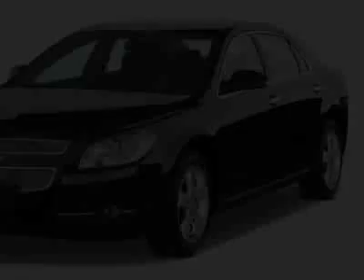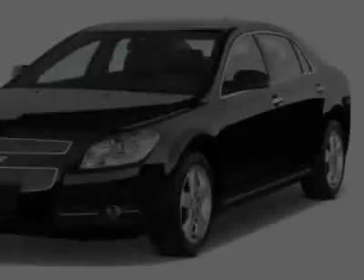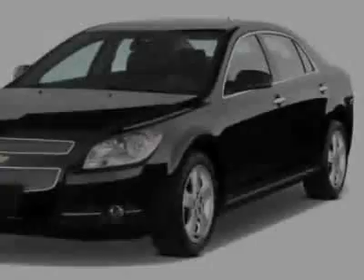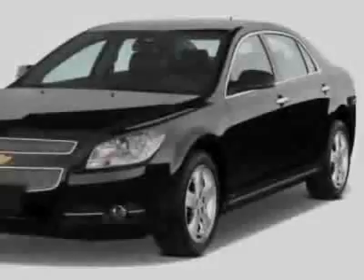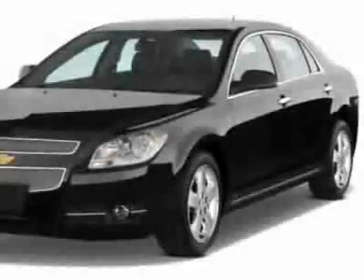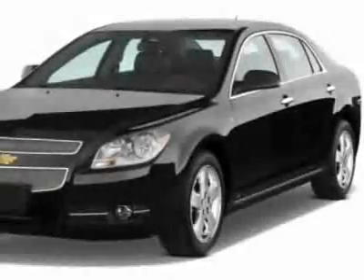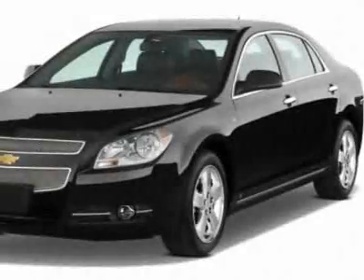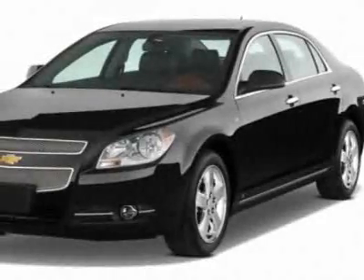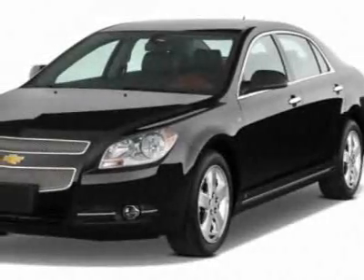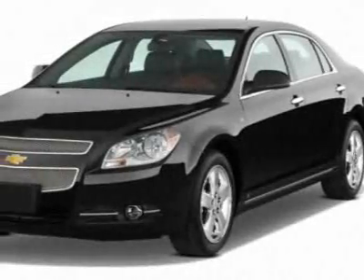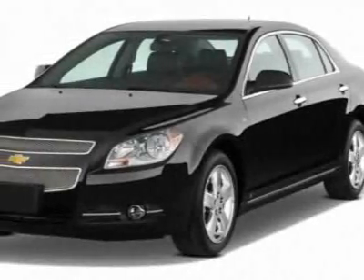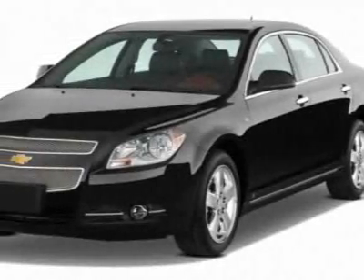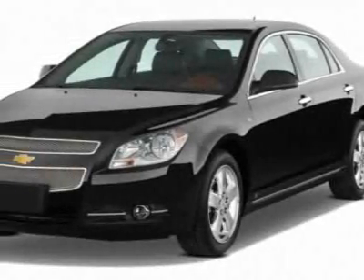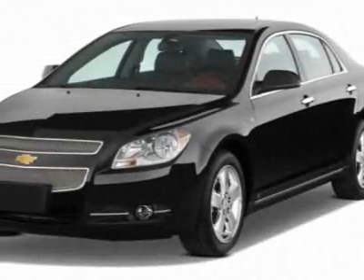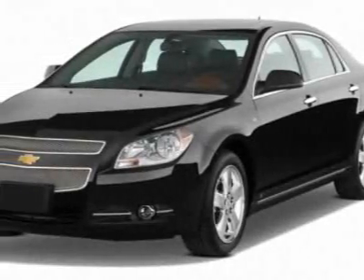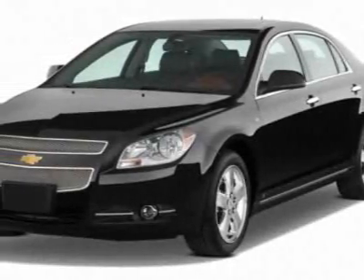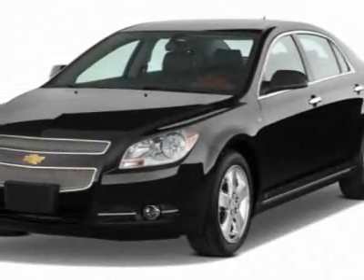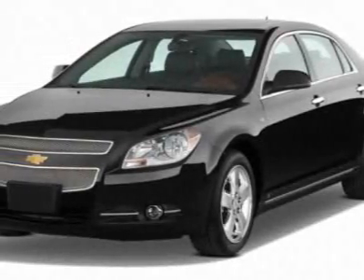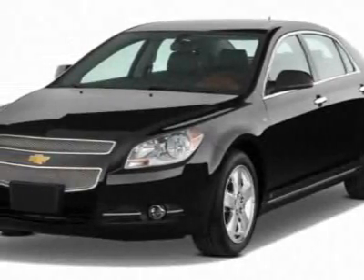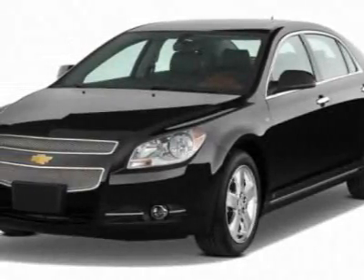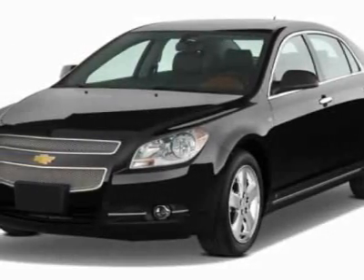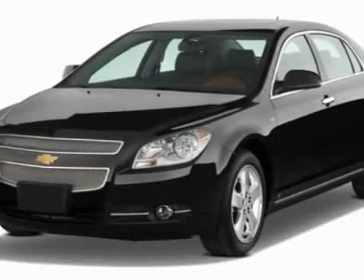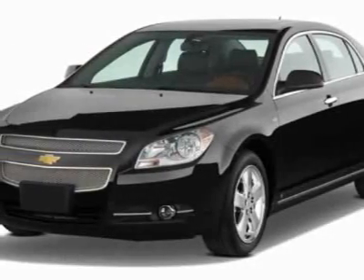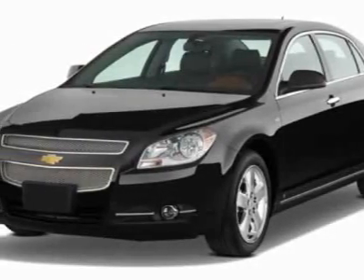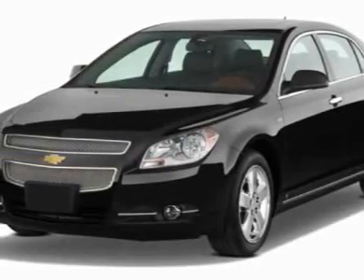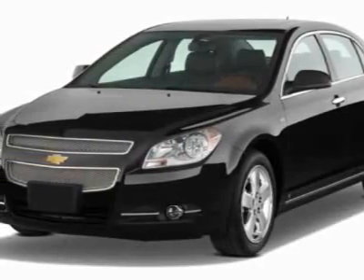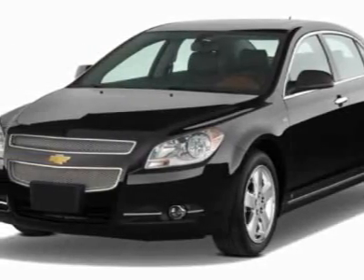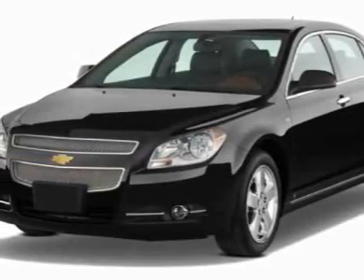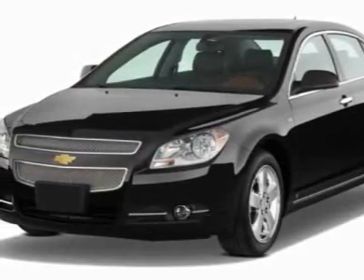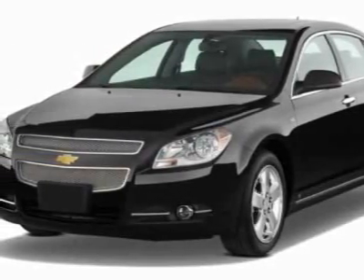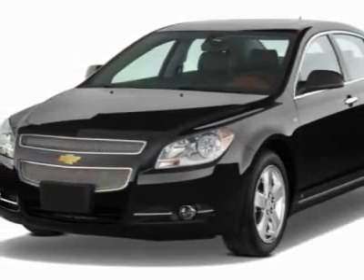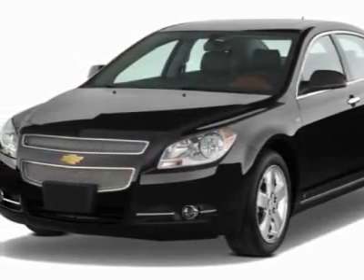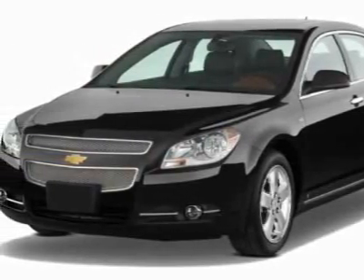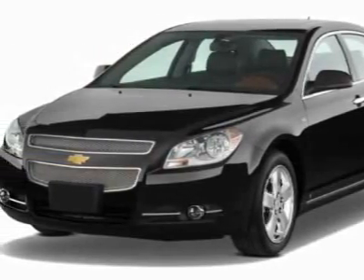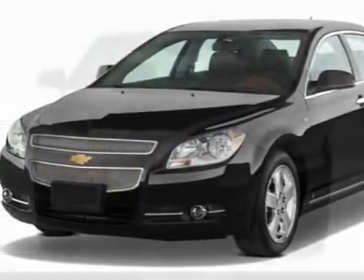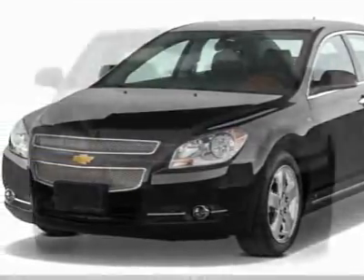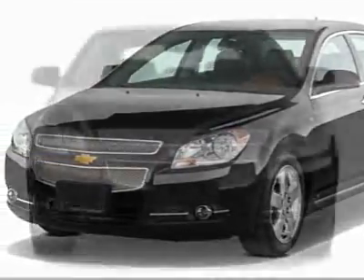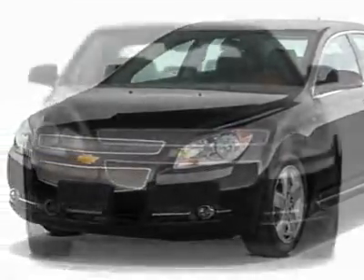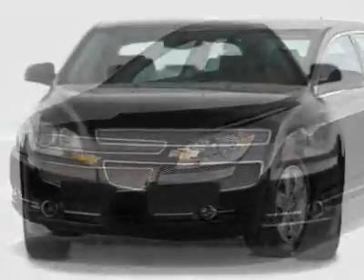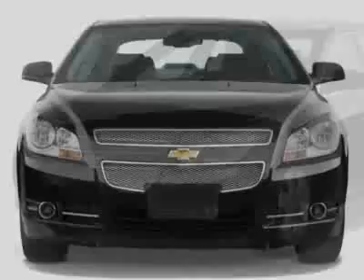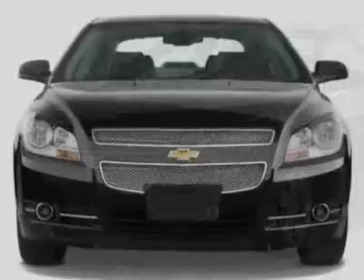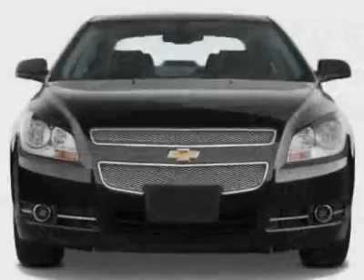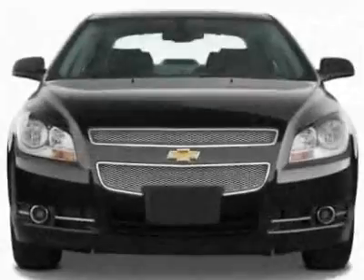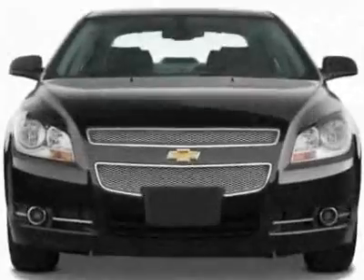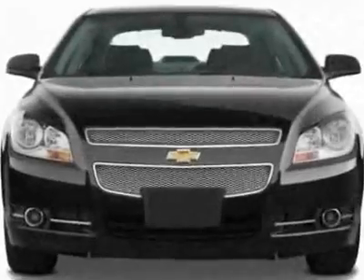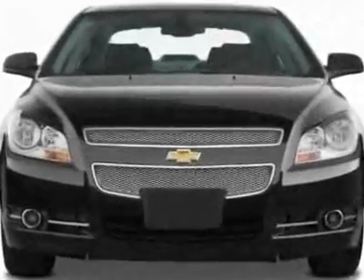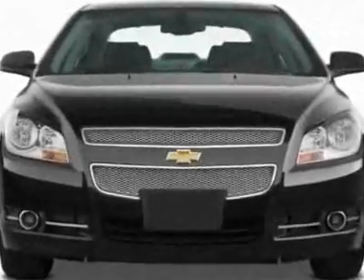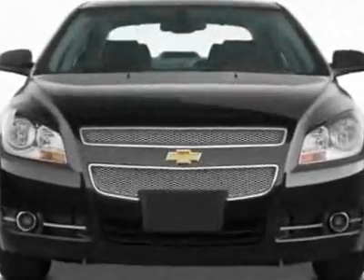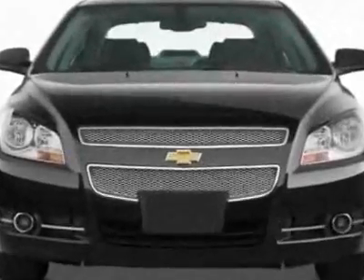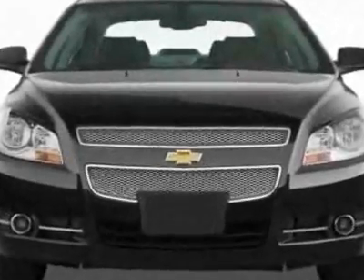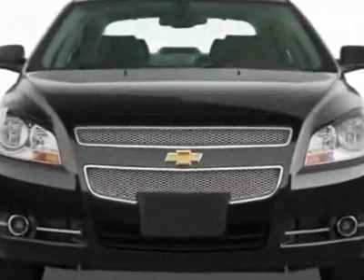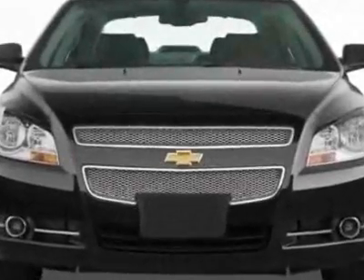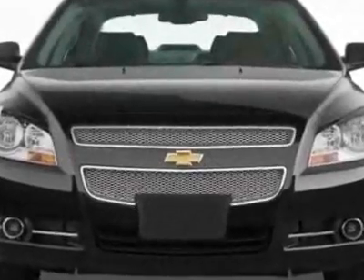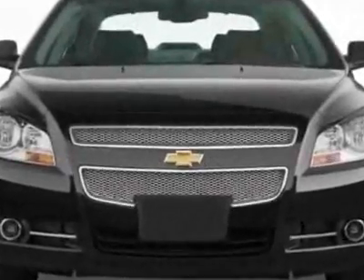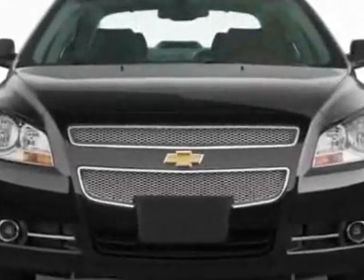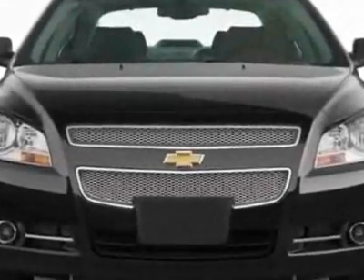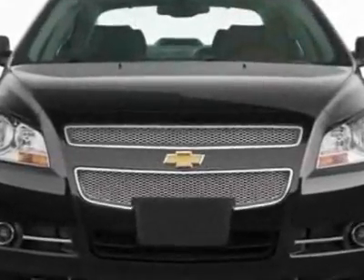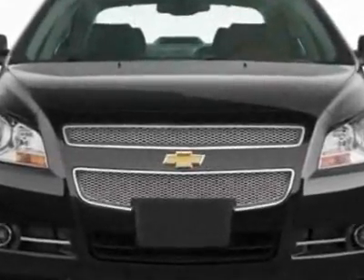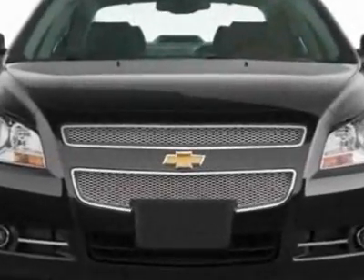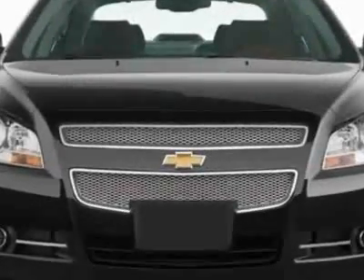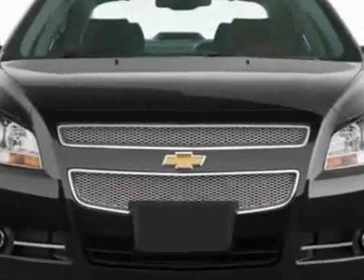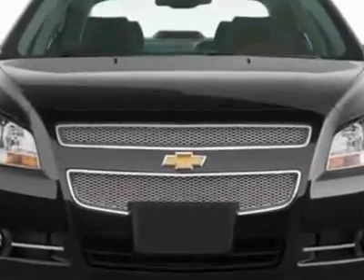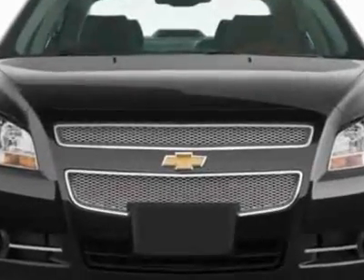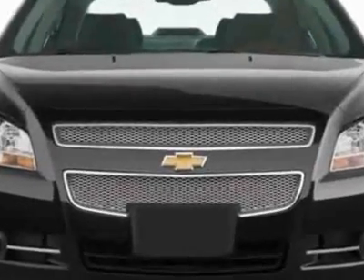Check out this new 2011 Chevrolet Malibu. For your protection, this vehicle has a full factory warranty.